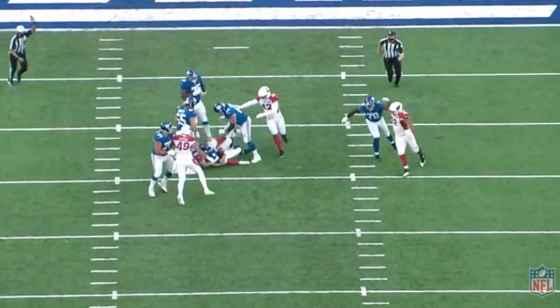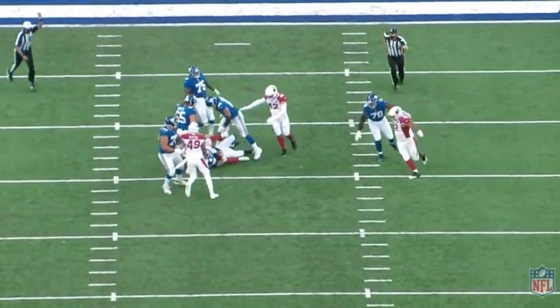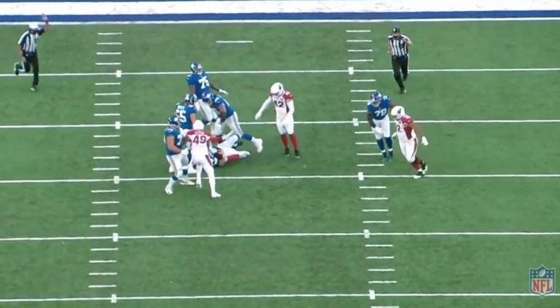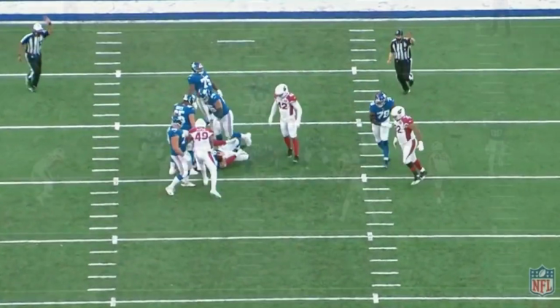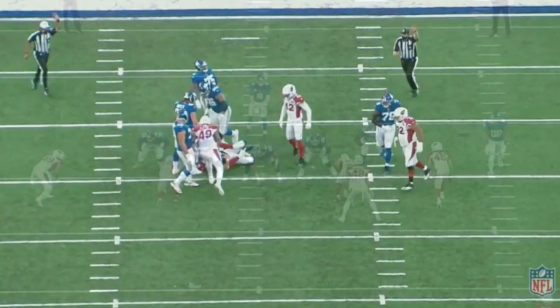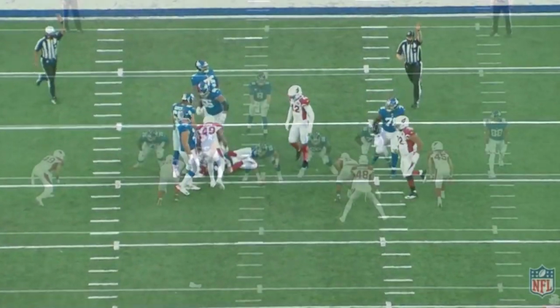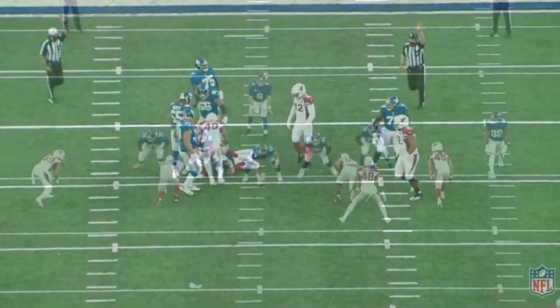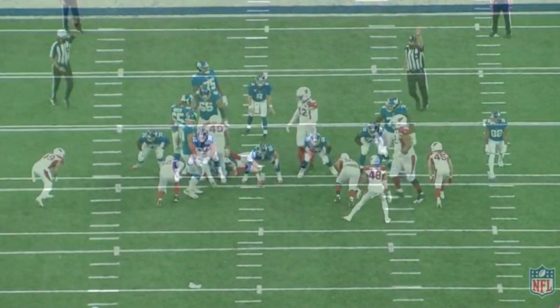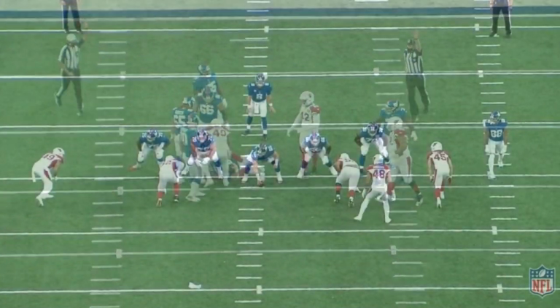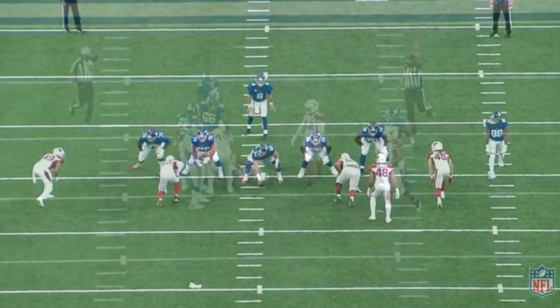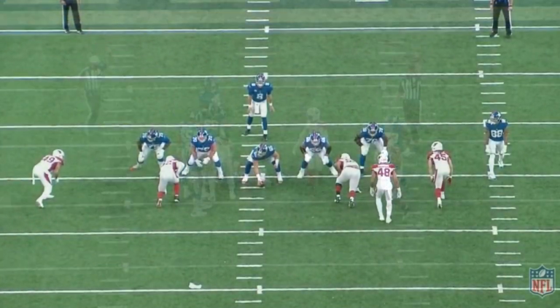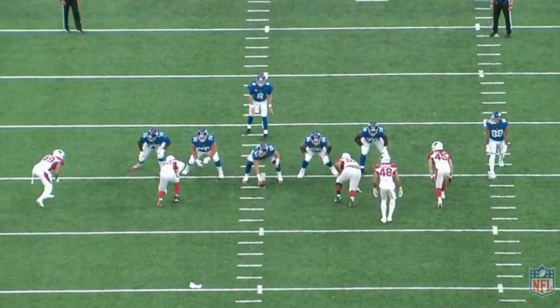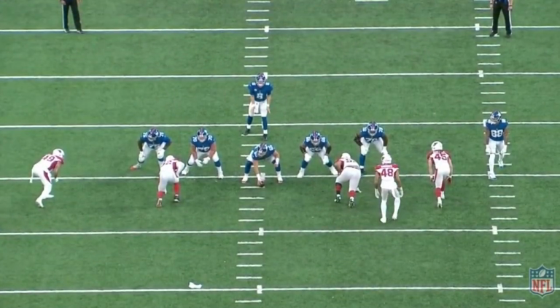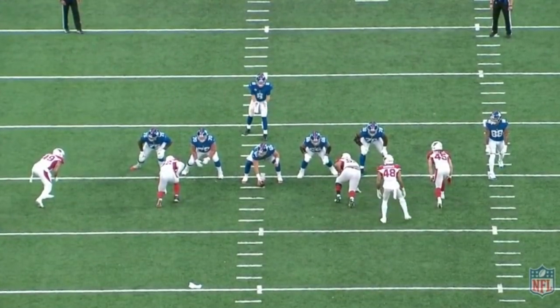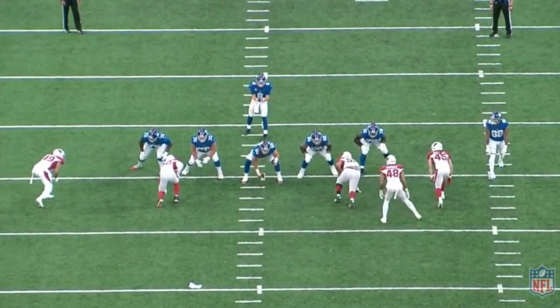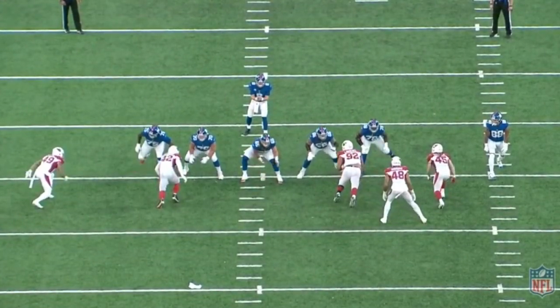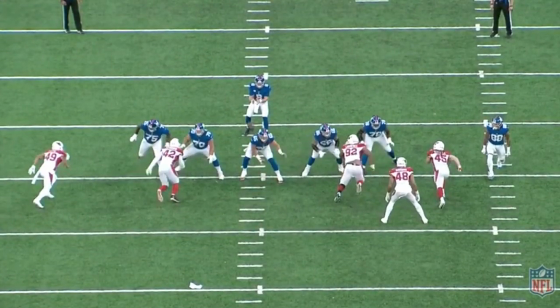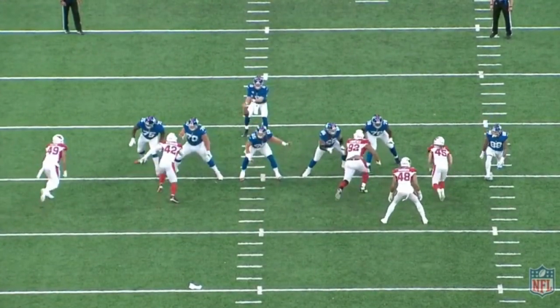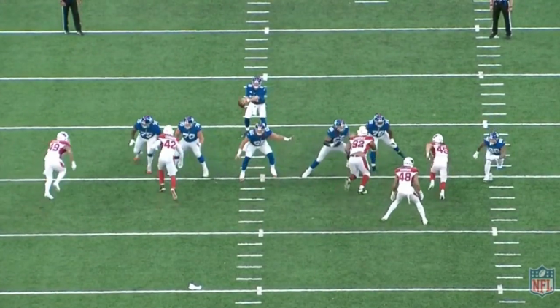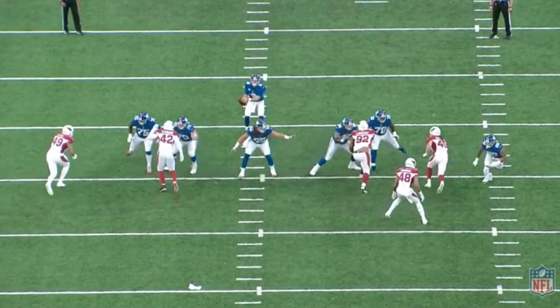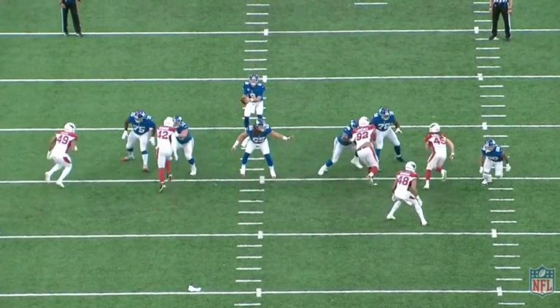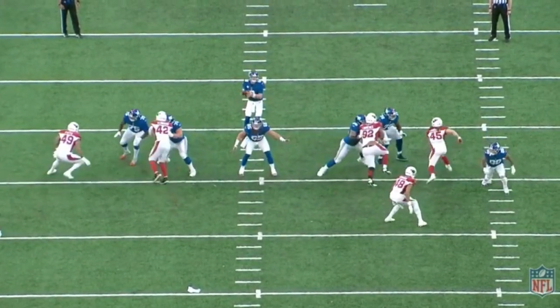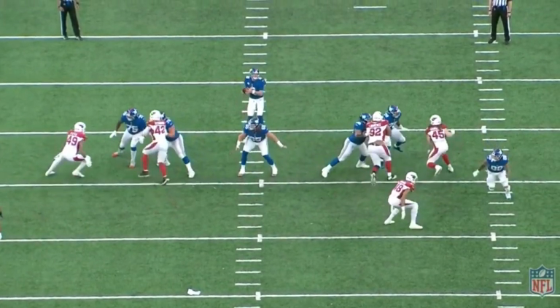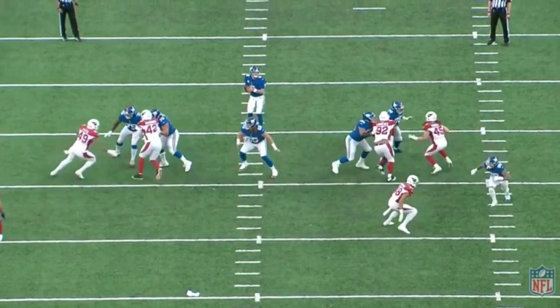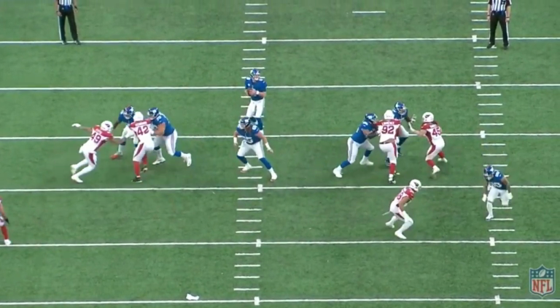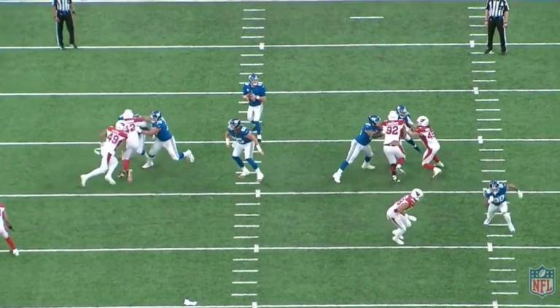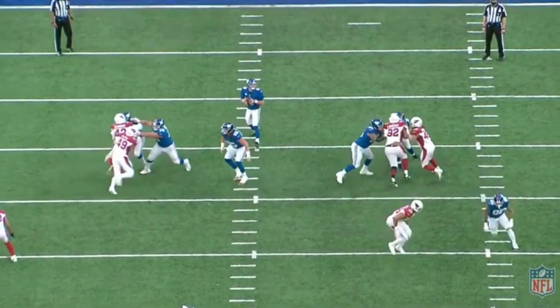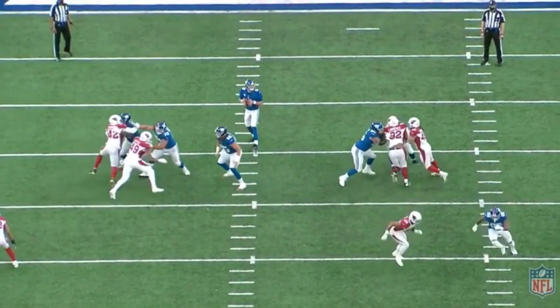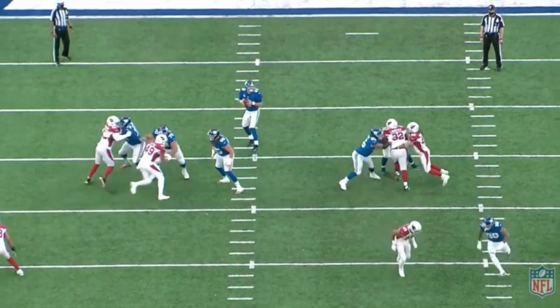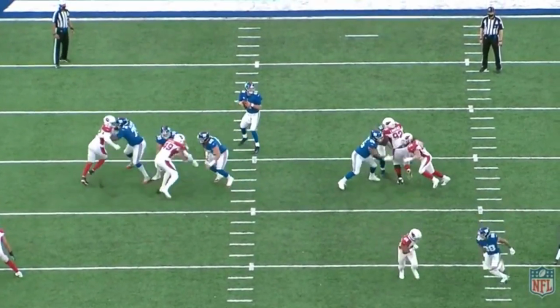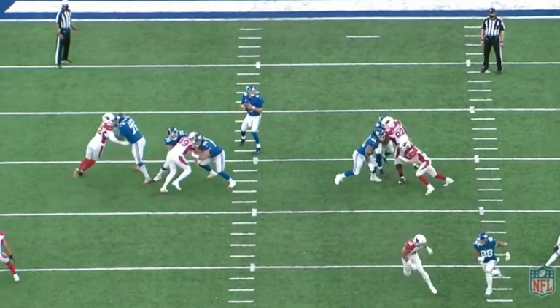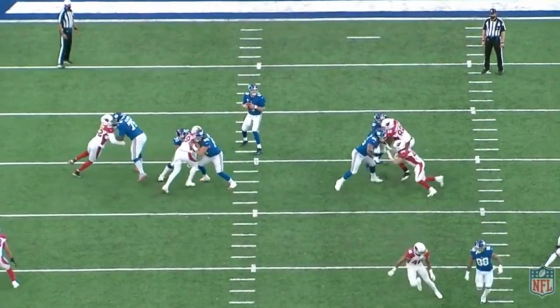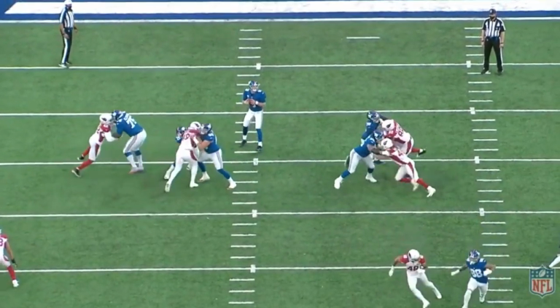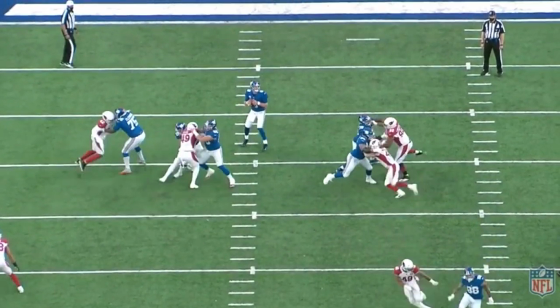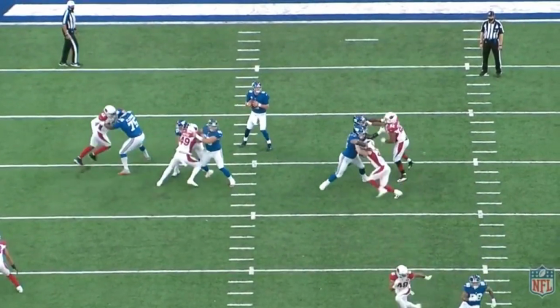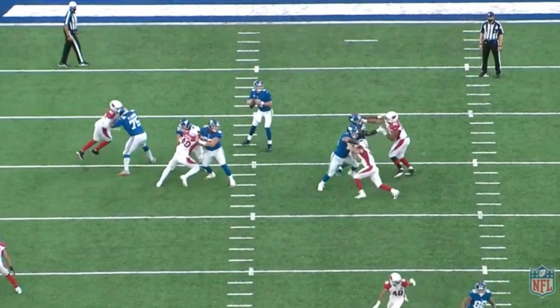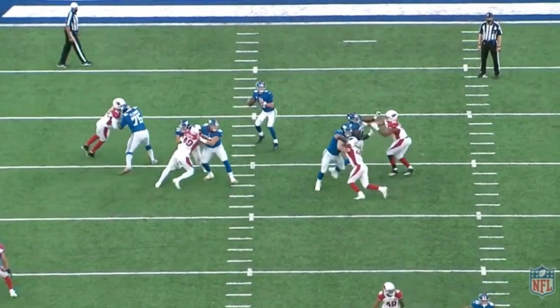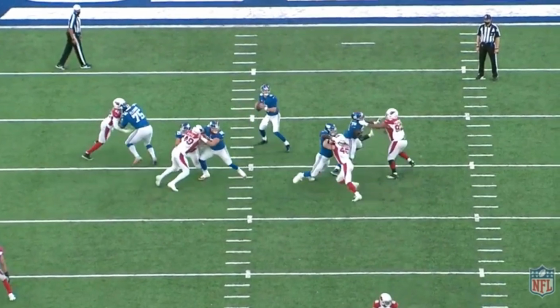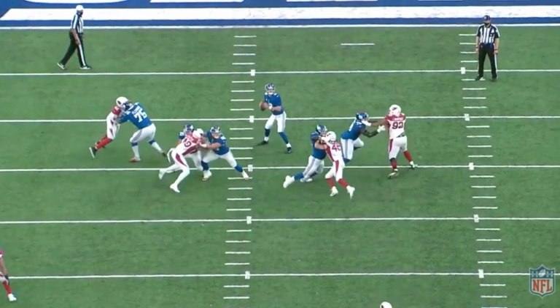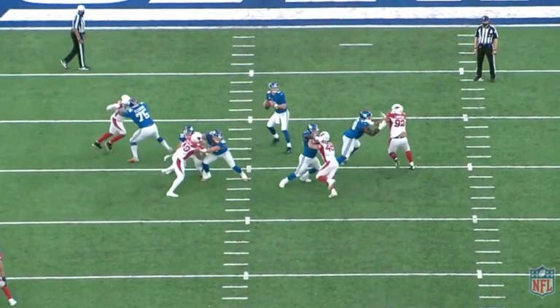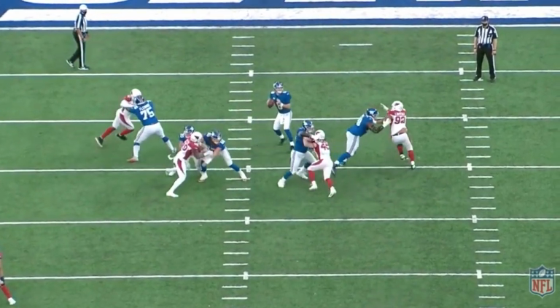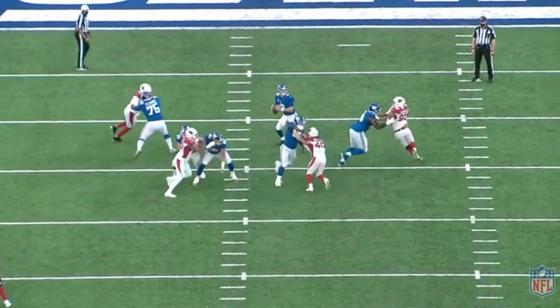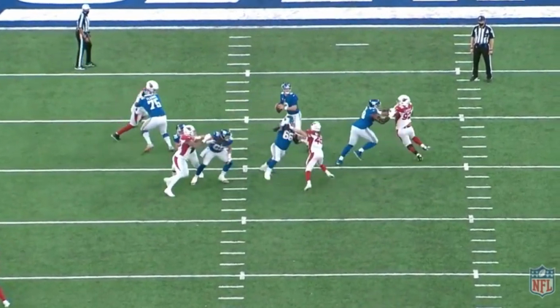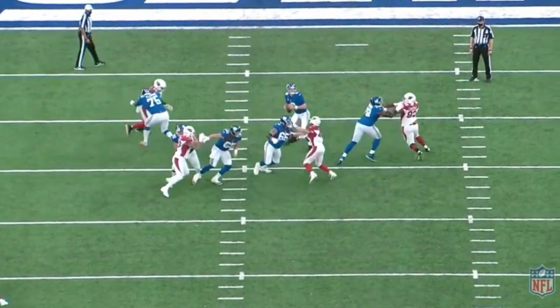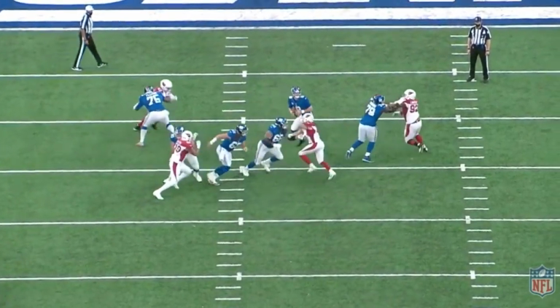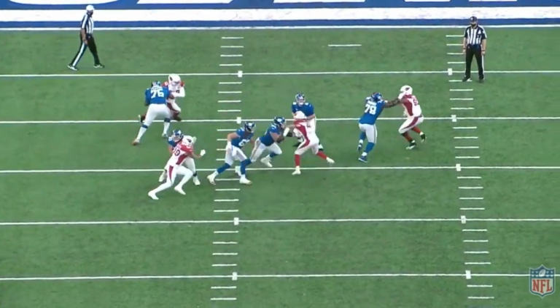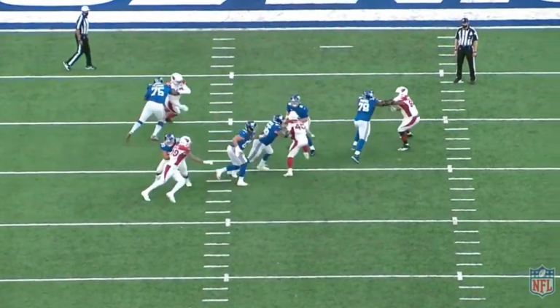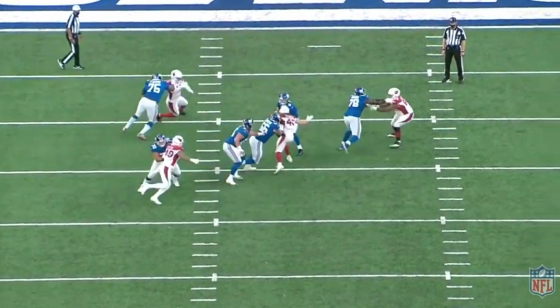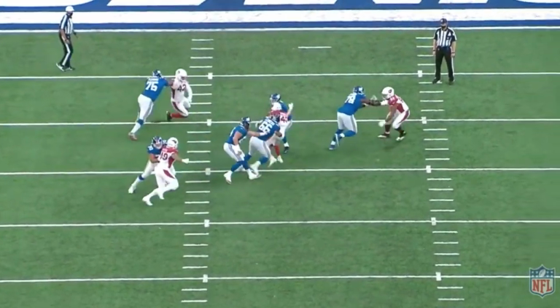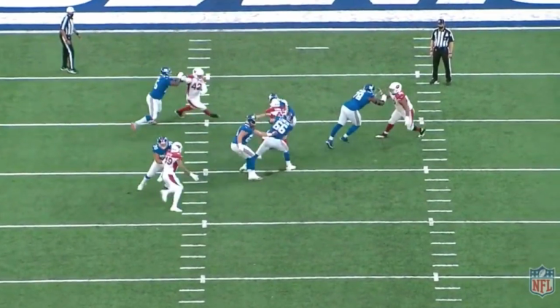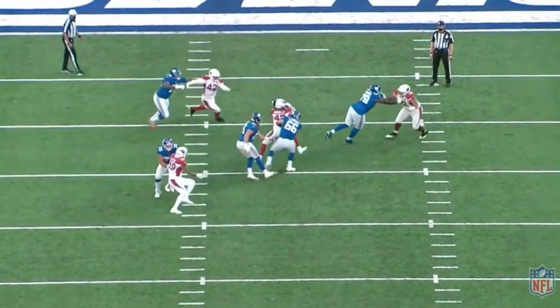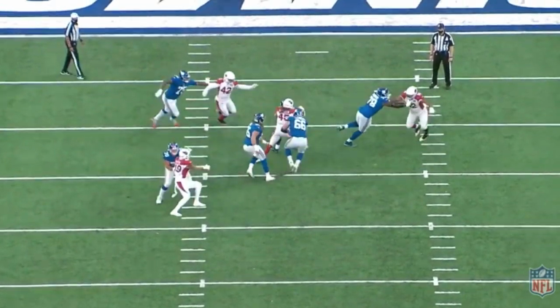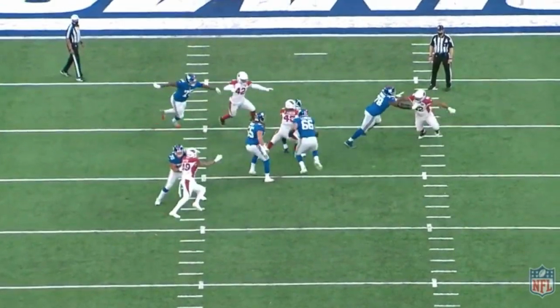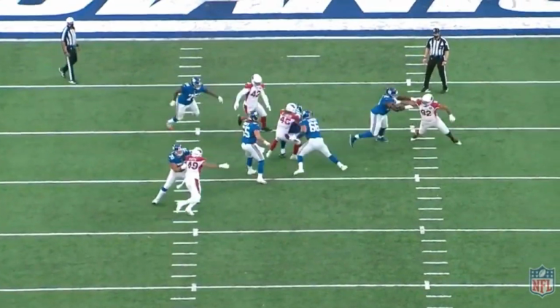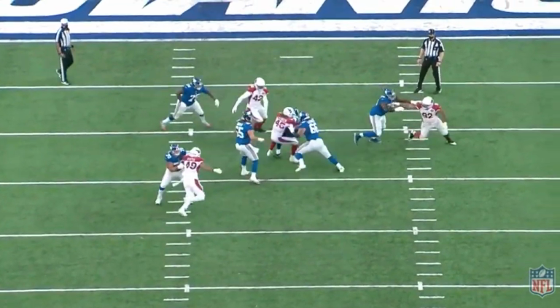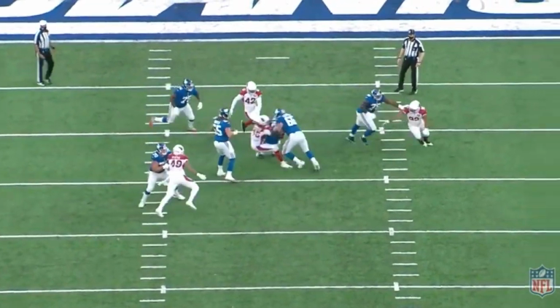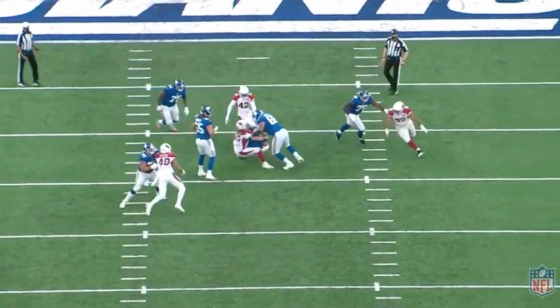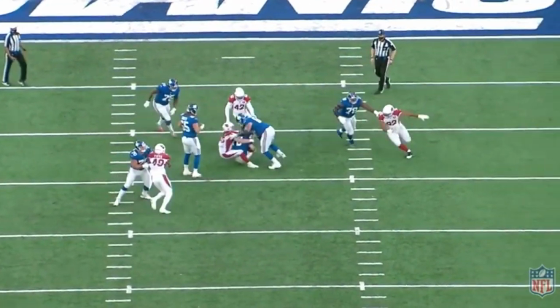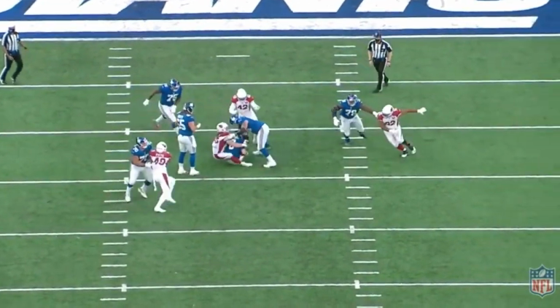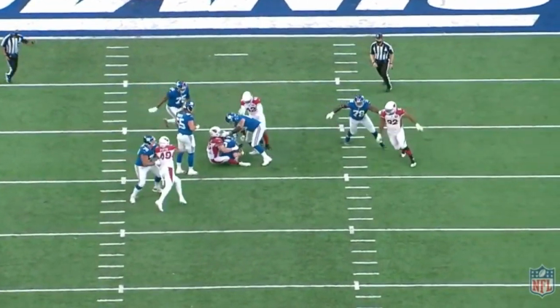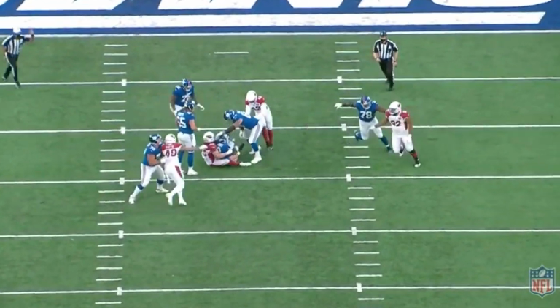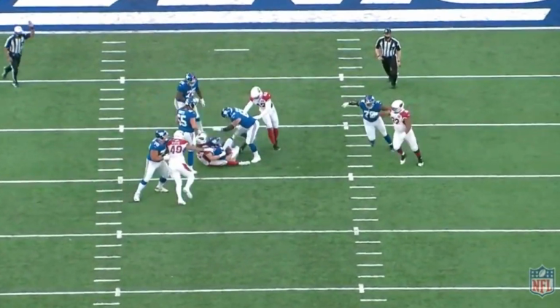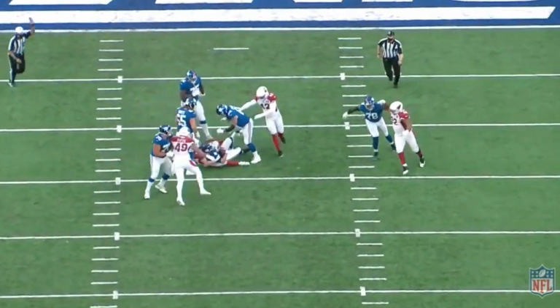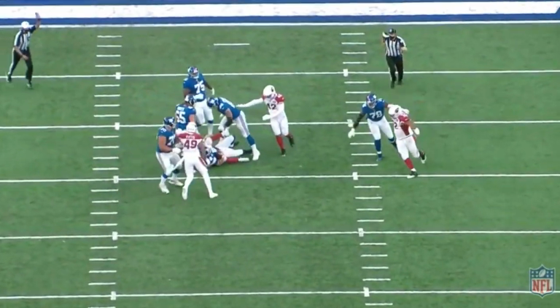We'll run it from the top so we can see it happen at full speed. Just focus on Dennis' knee bend, his power, his hand placement, and his bull rush.